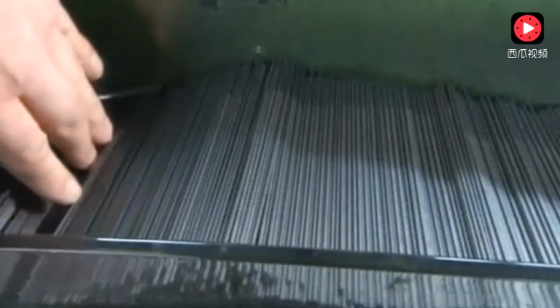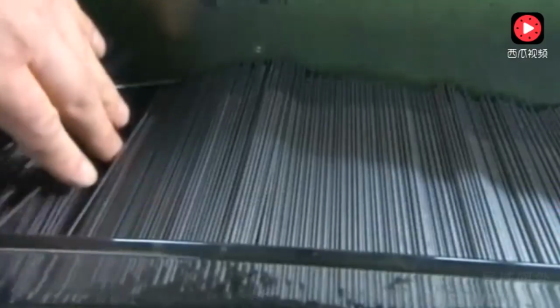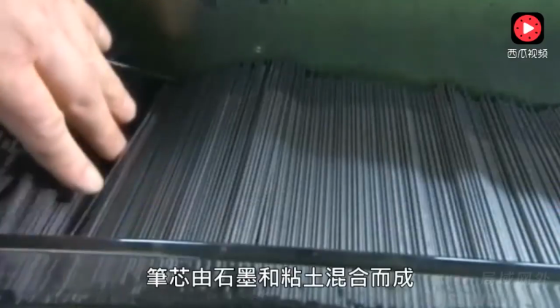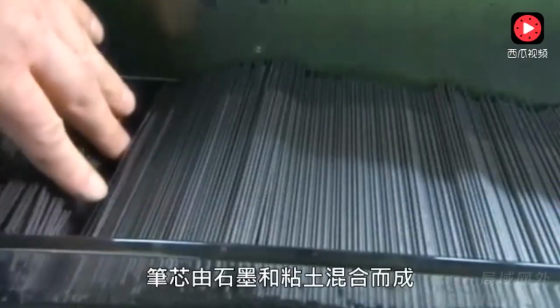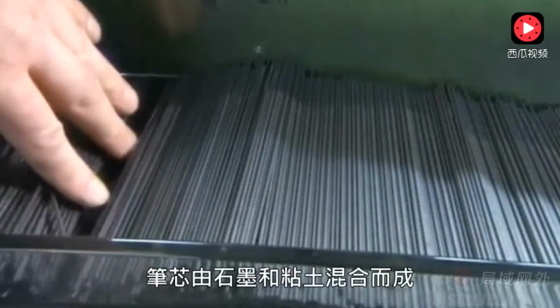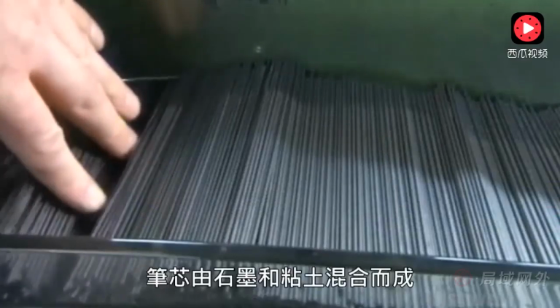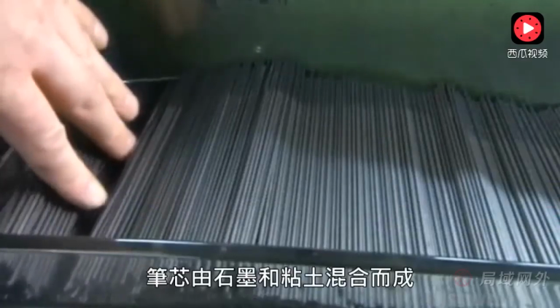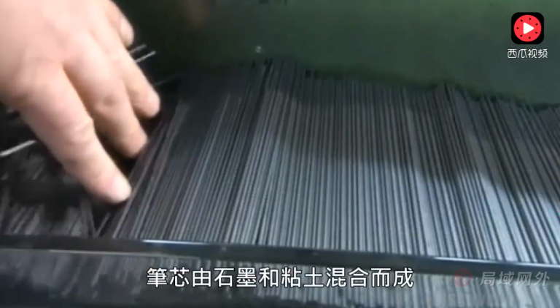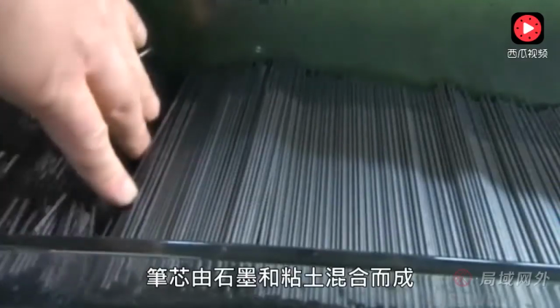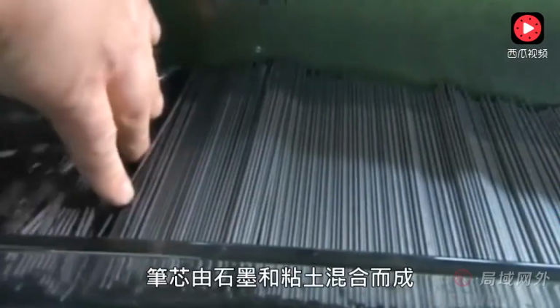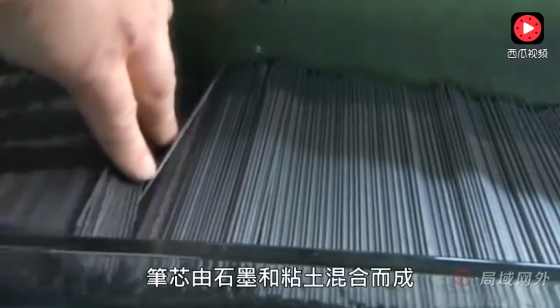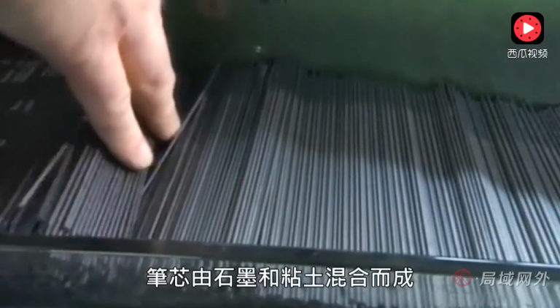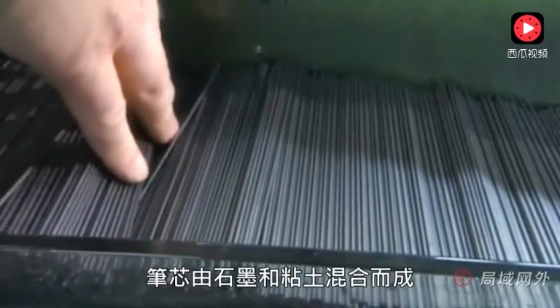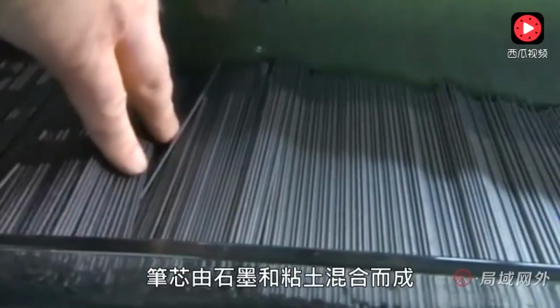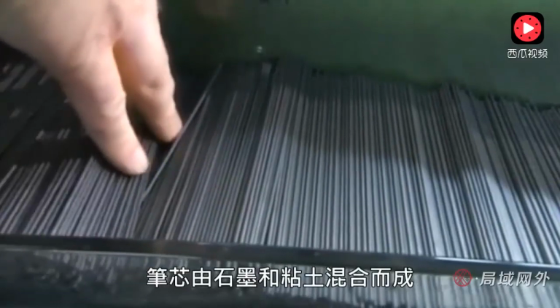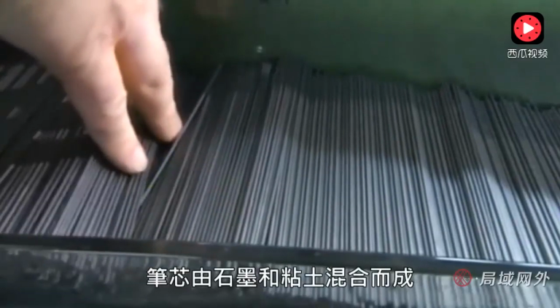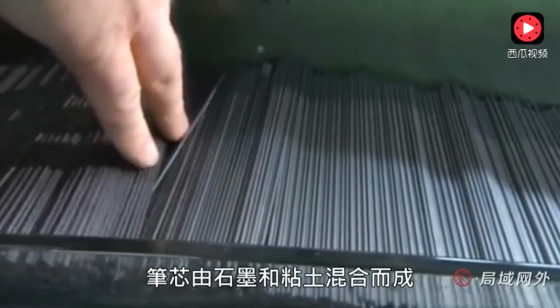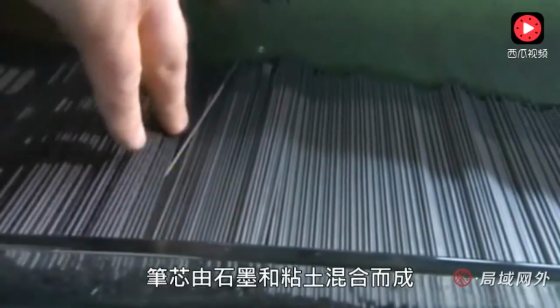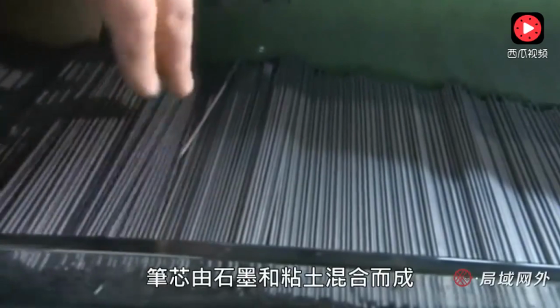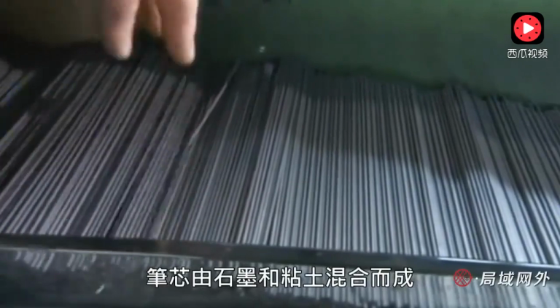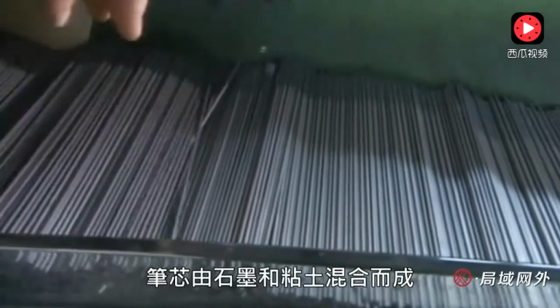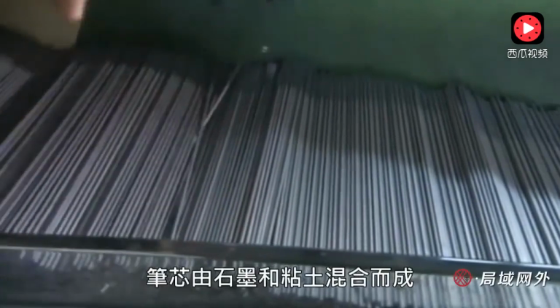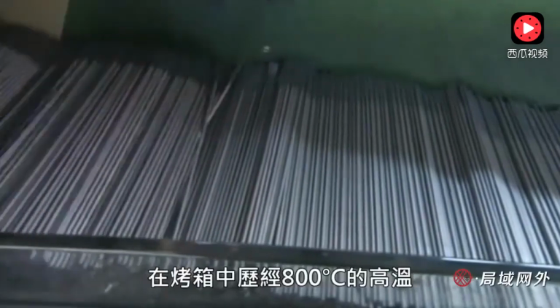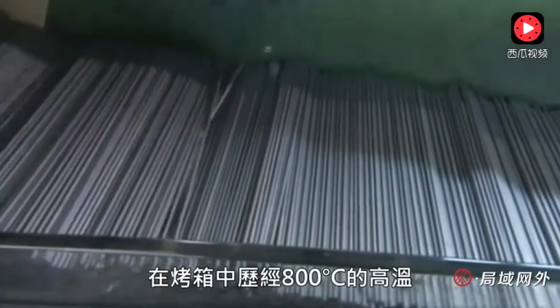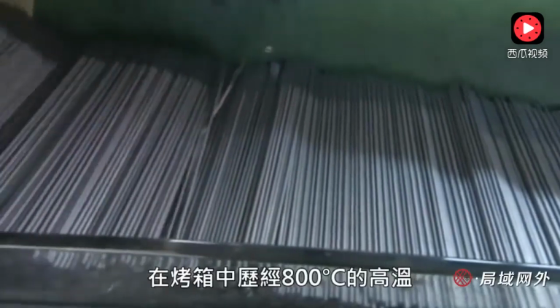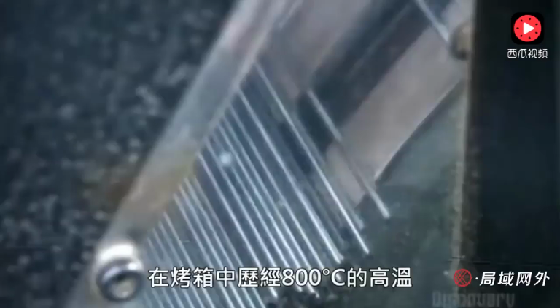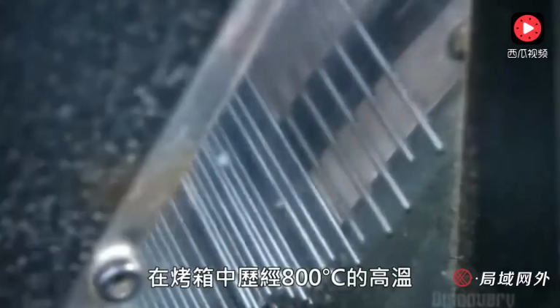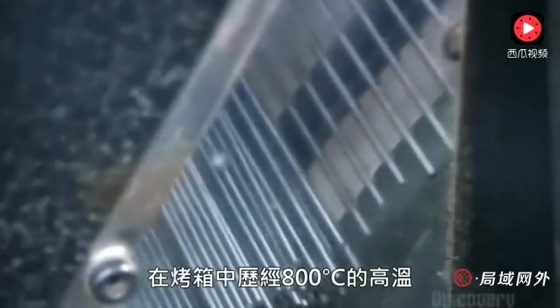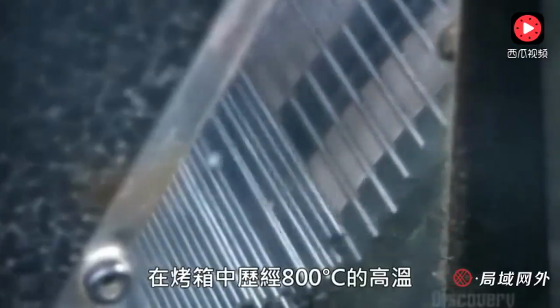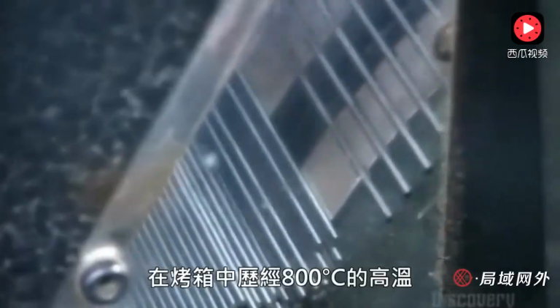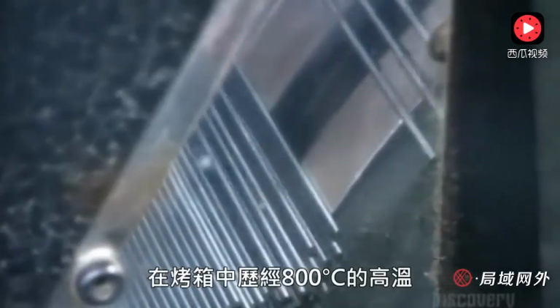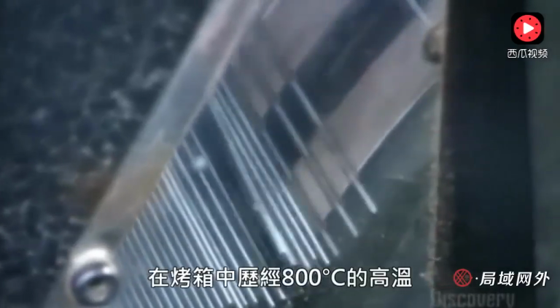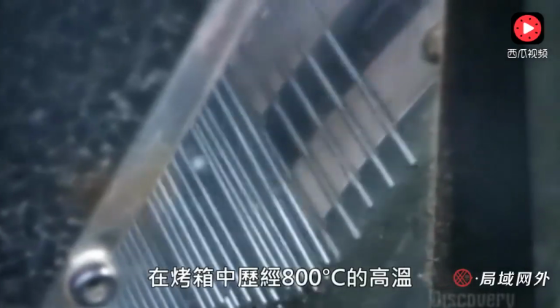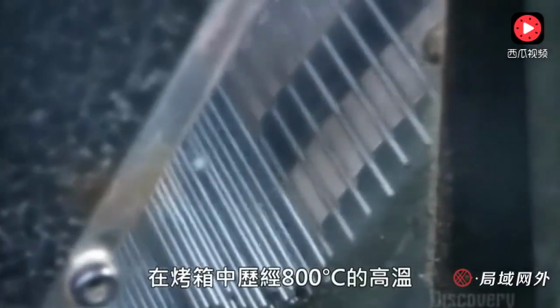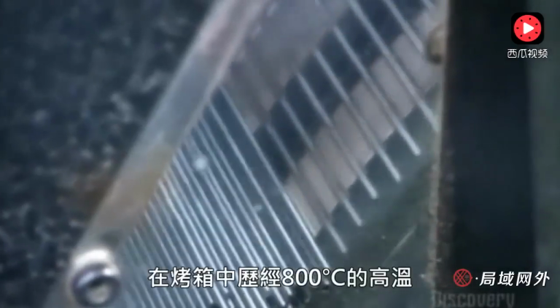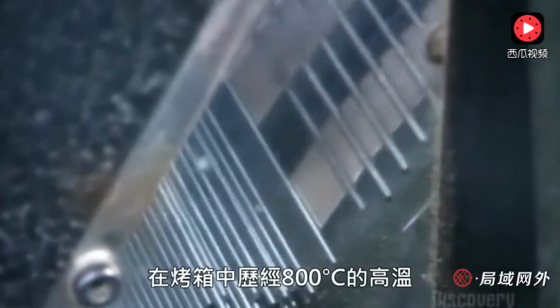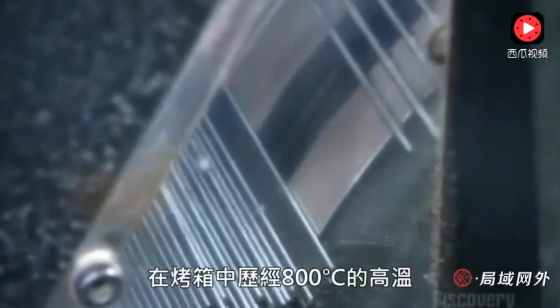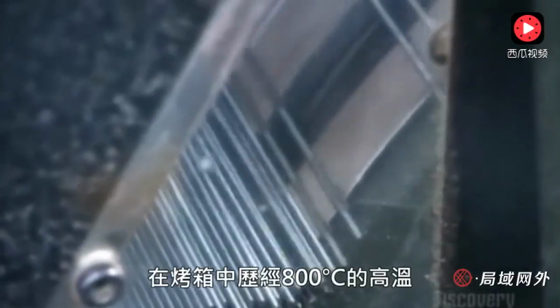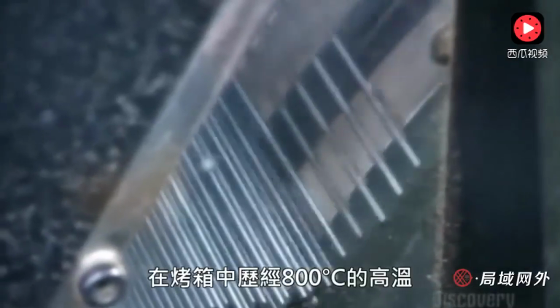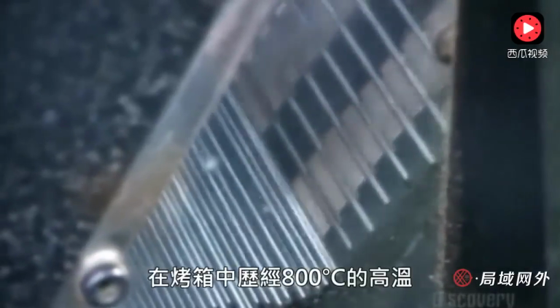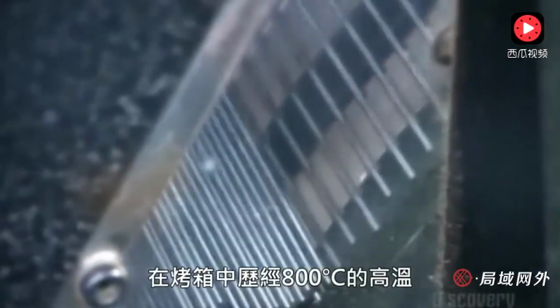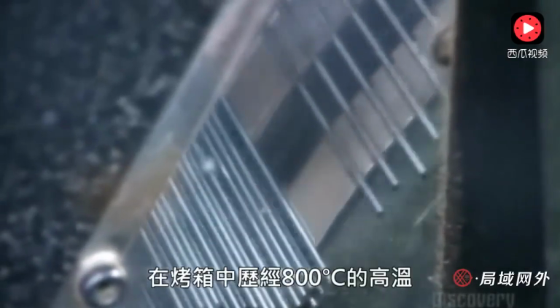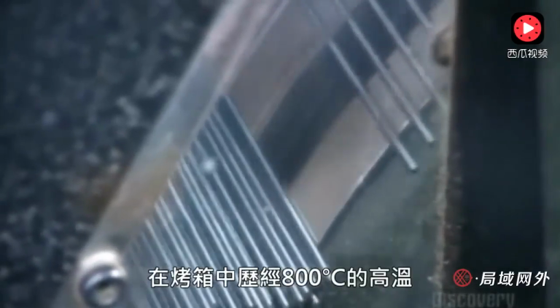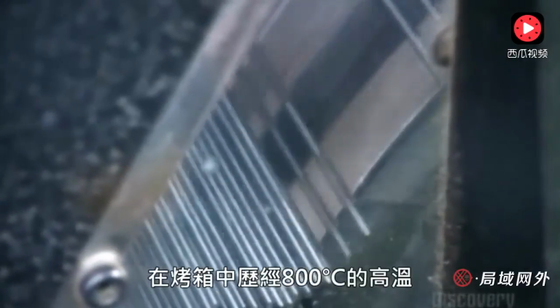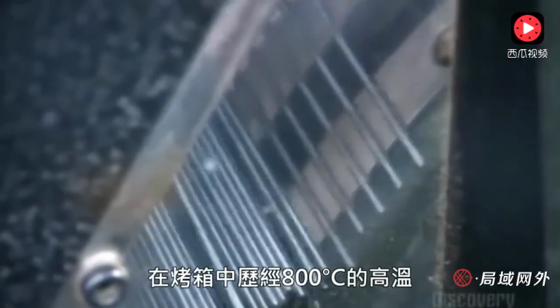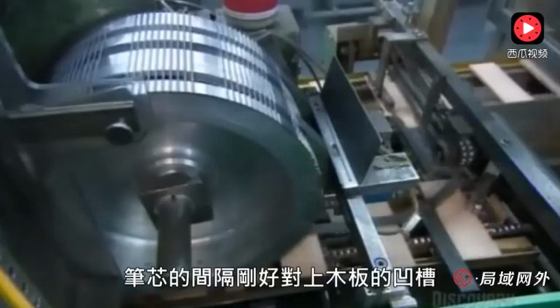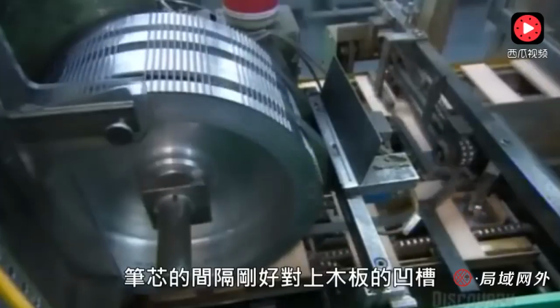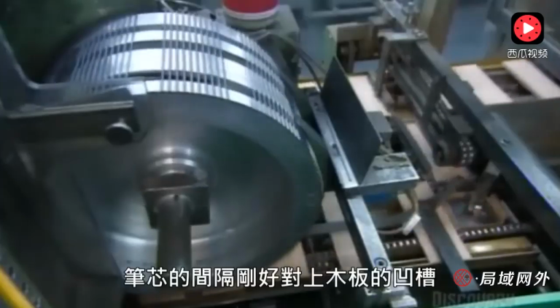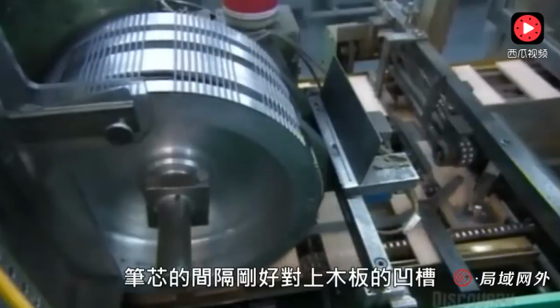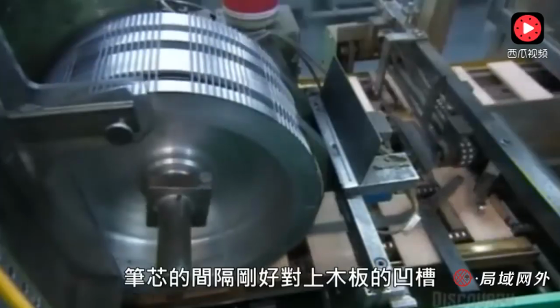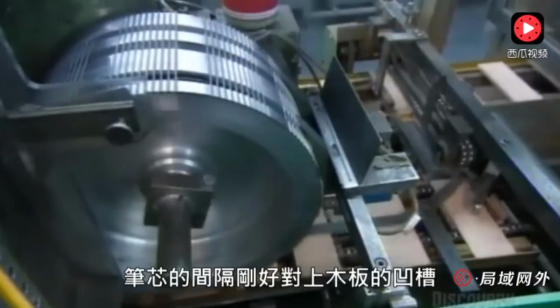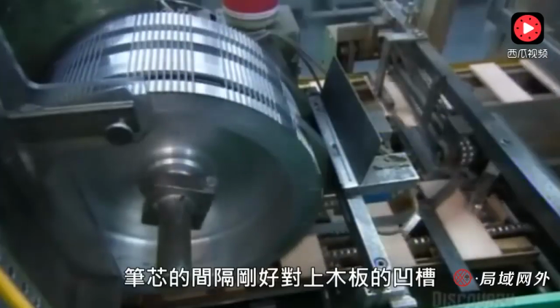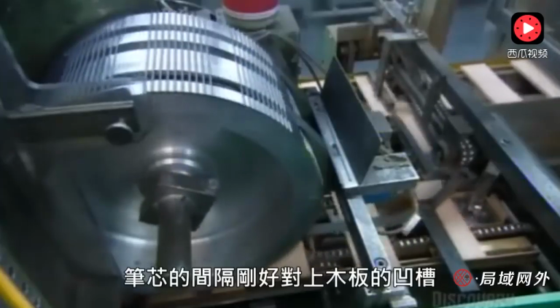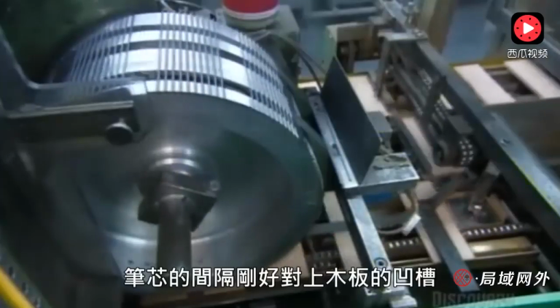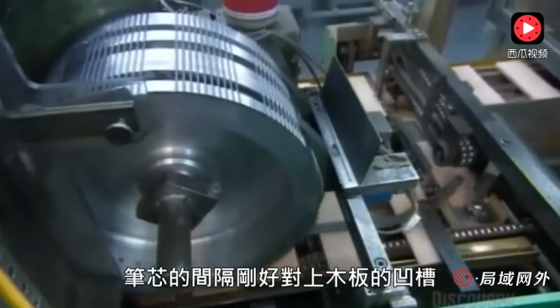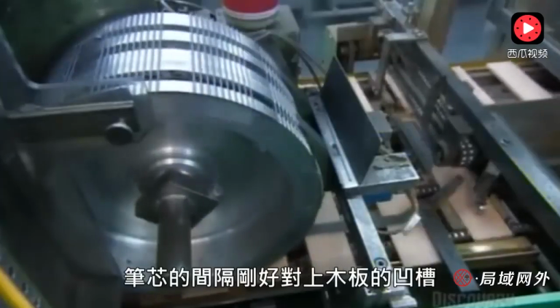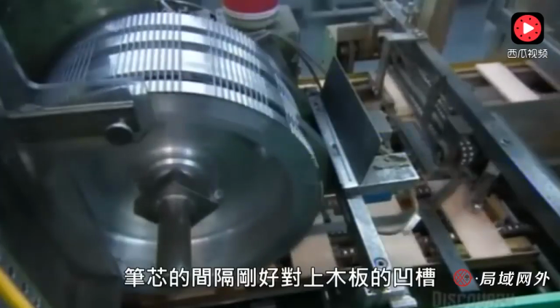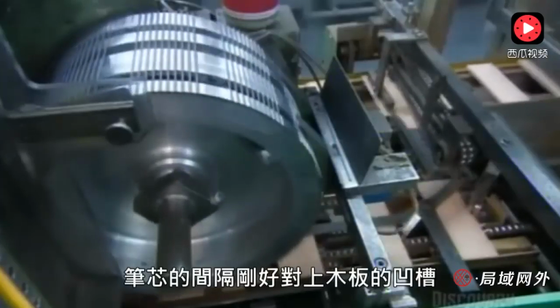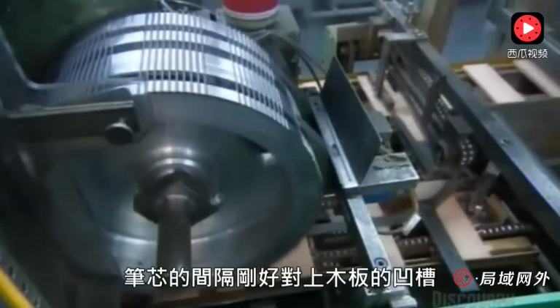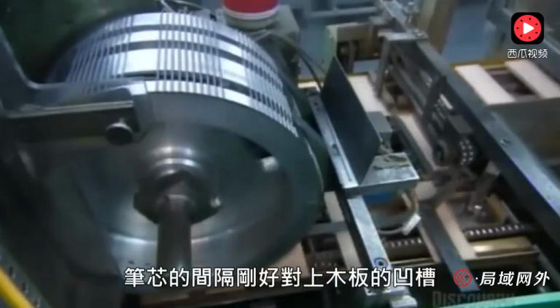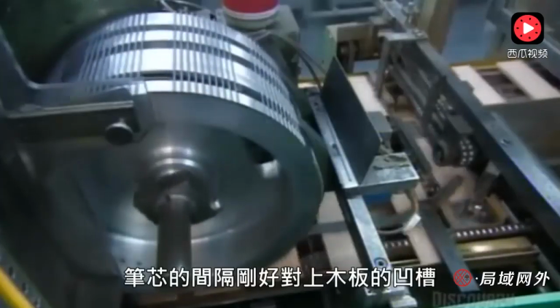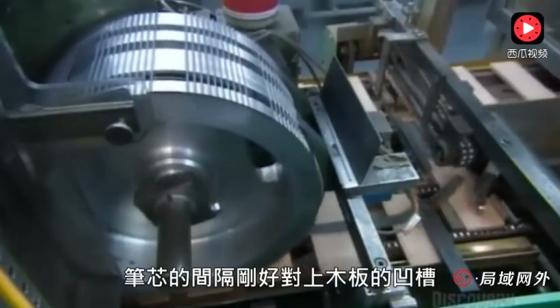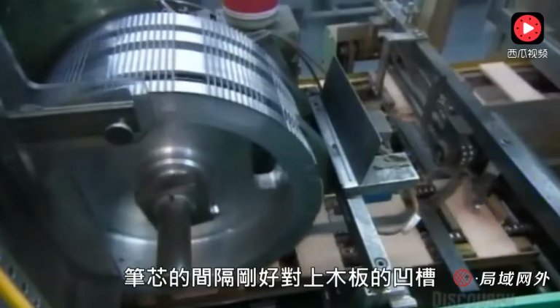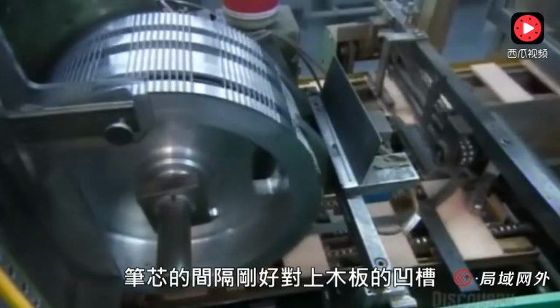The lead is made of a graphite and clay mixture baked in an oven at more than 800 degrees Celsius. Their spacing matches the grooves in the slats.